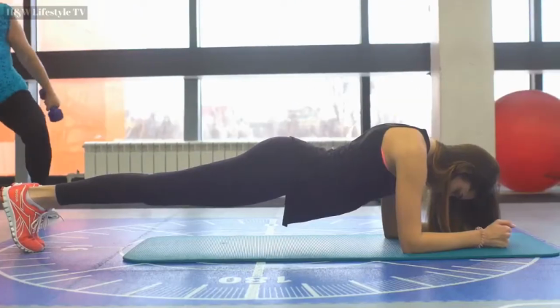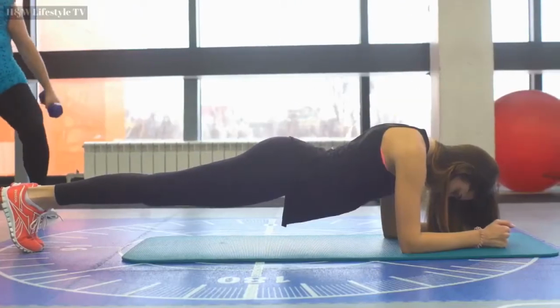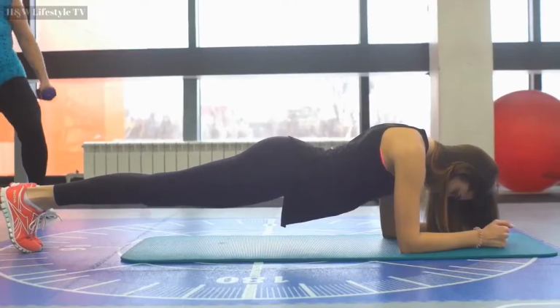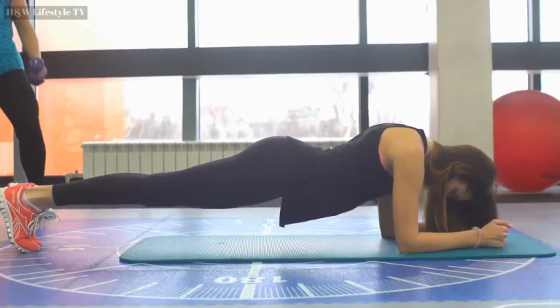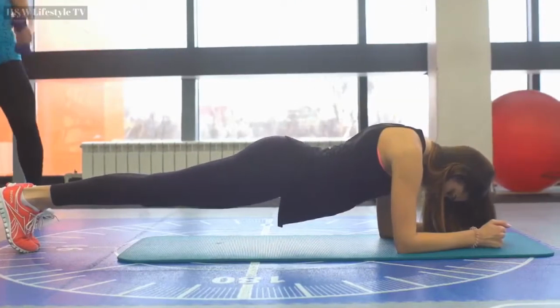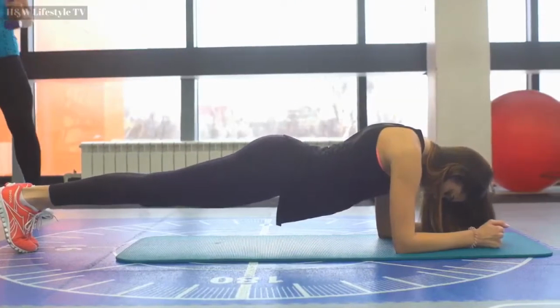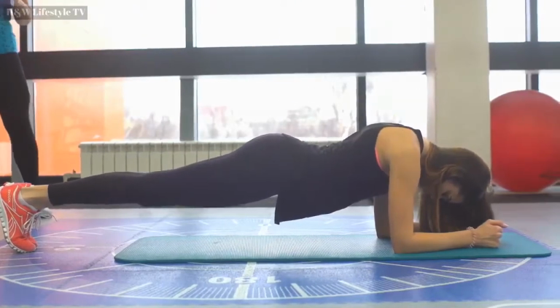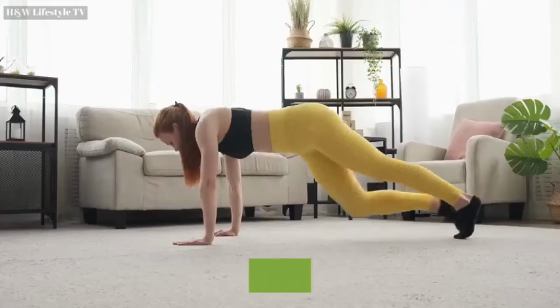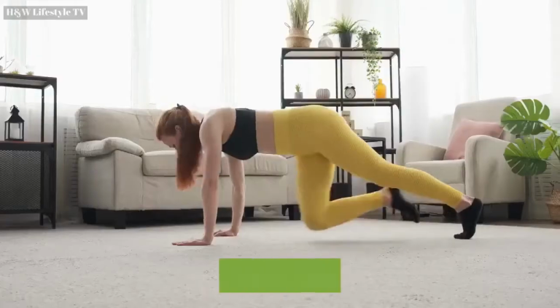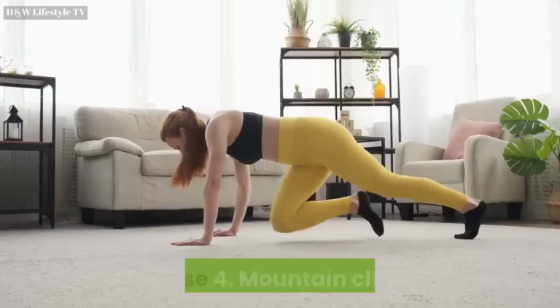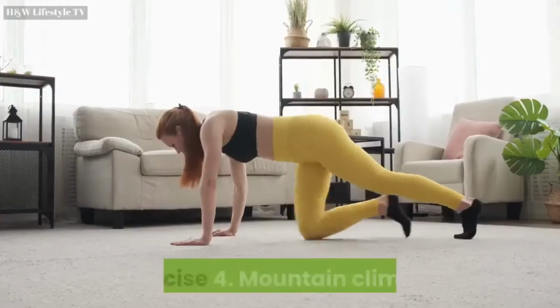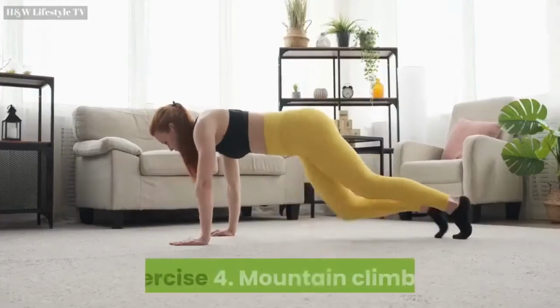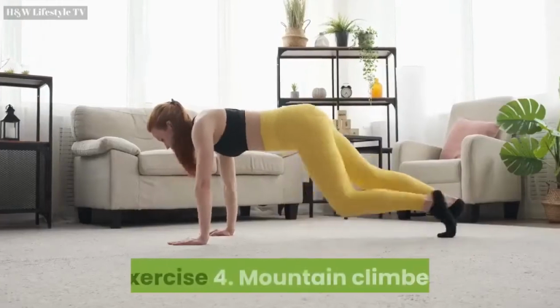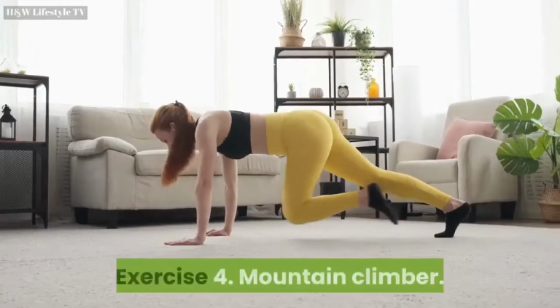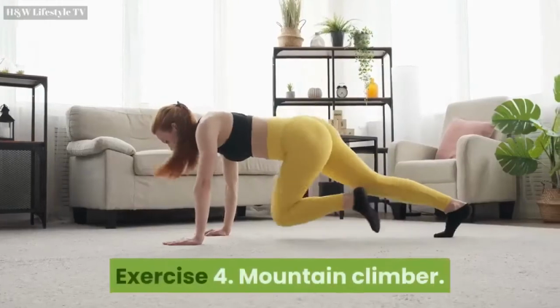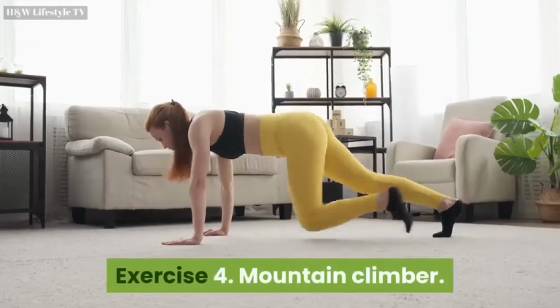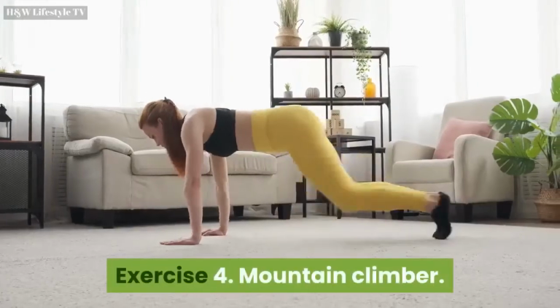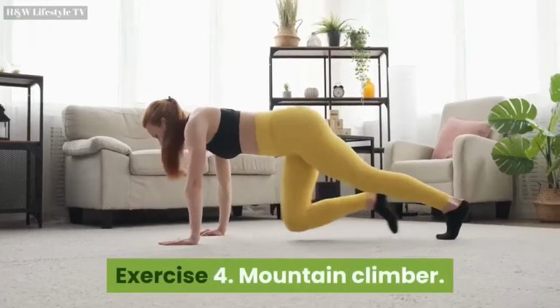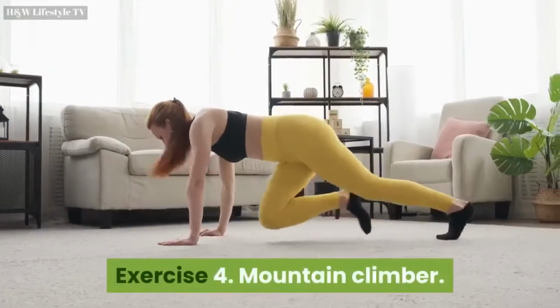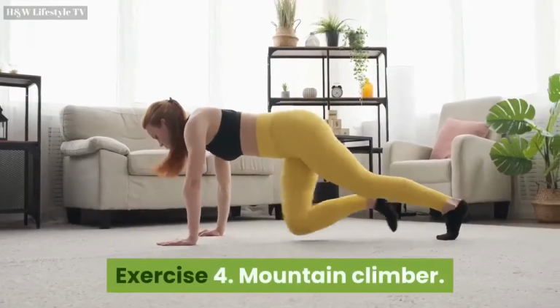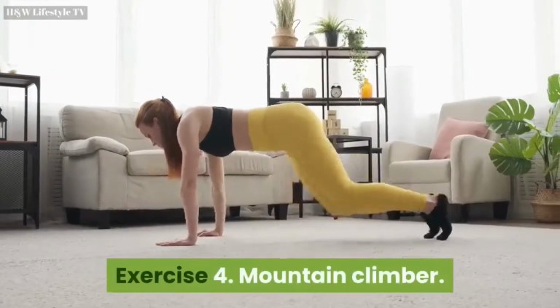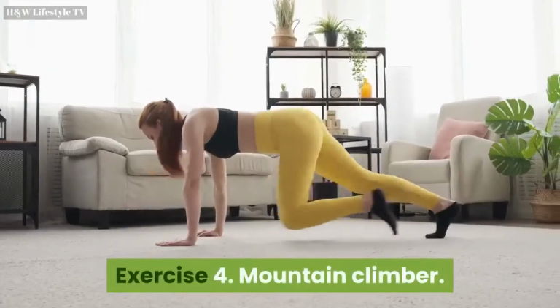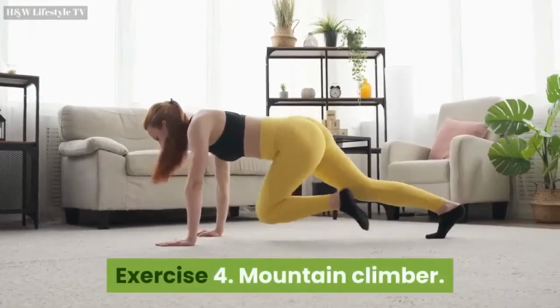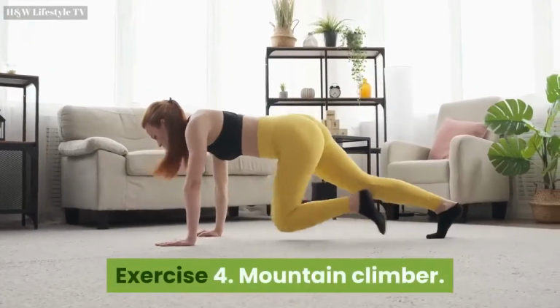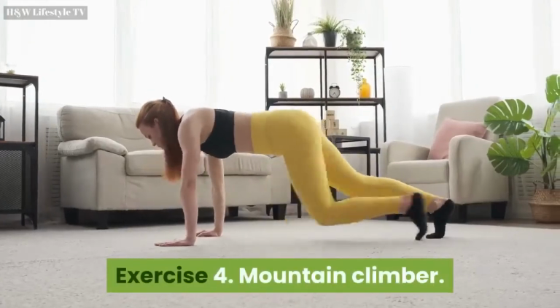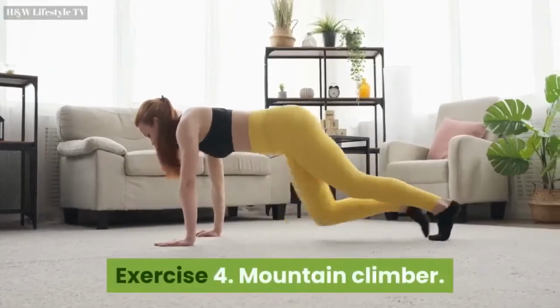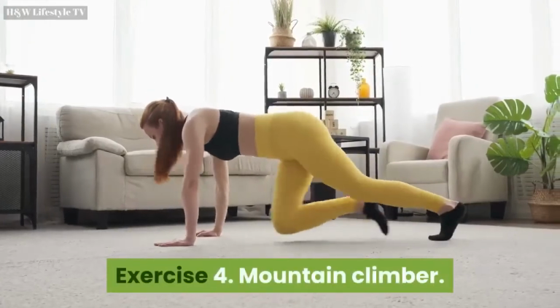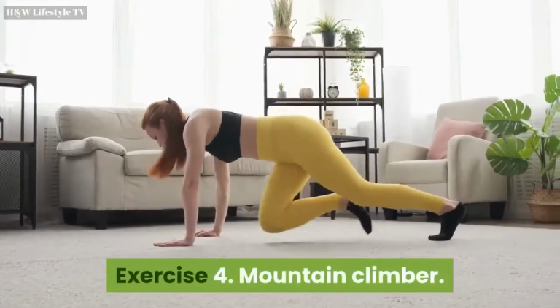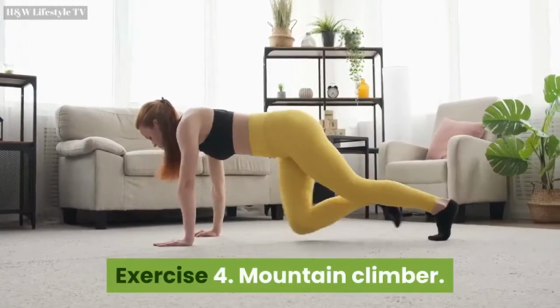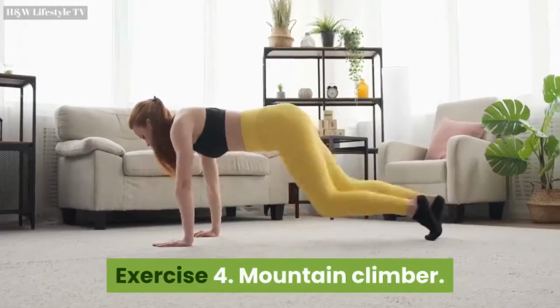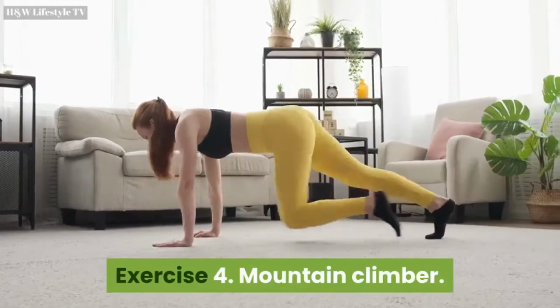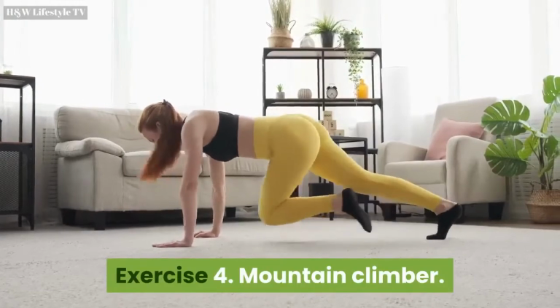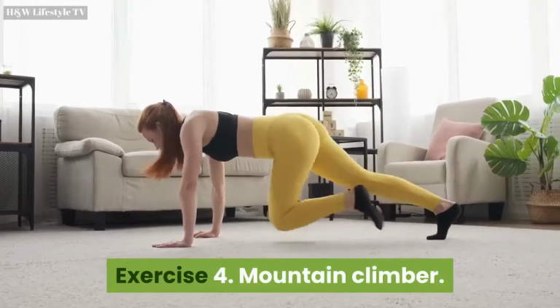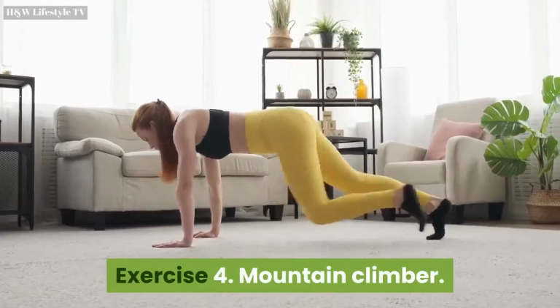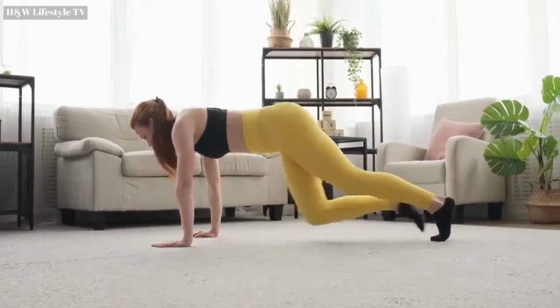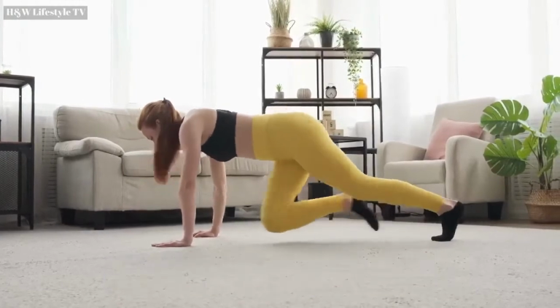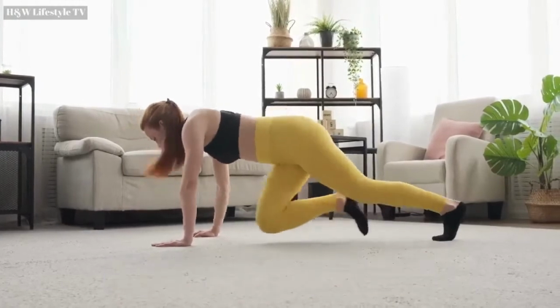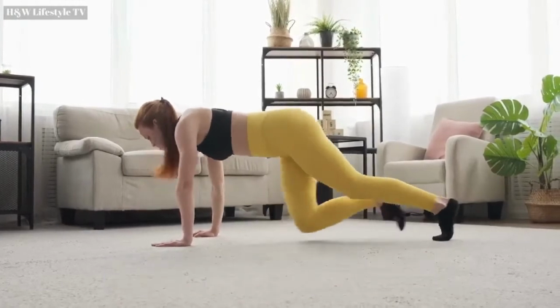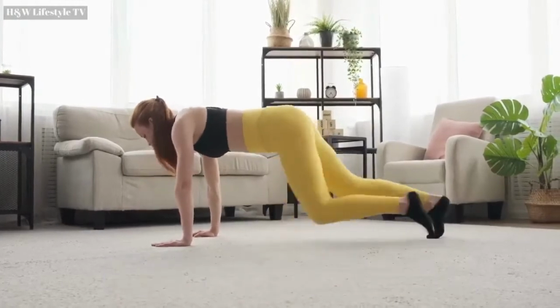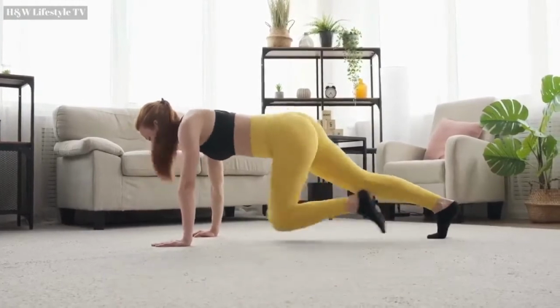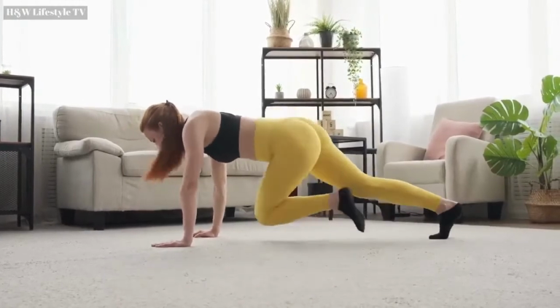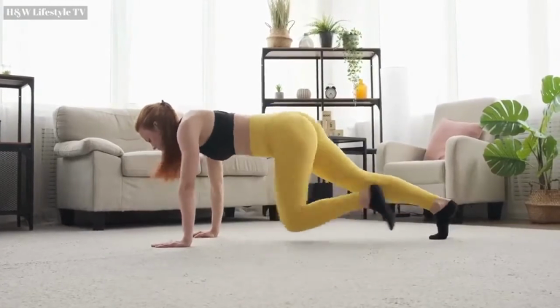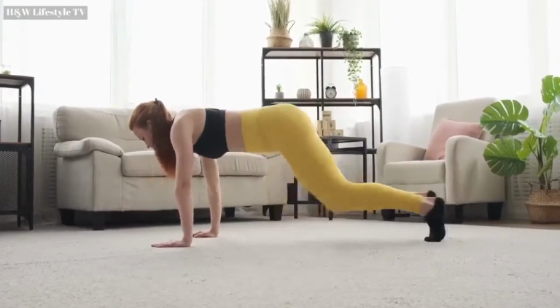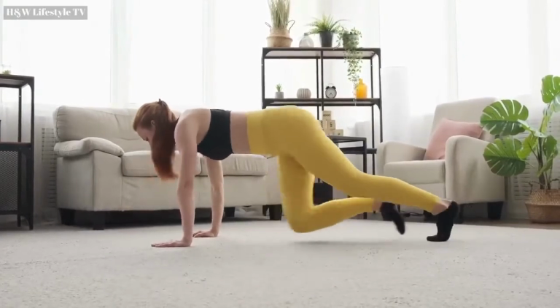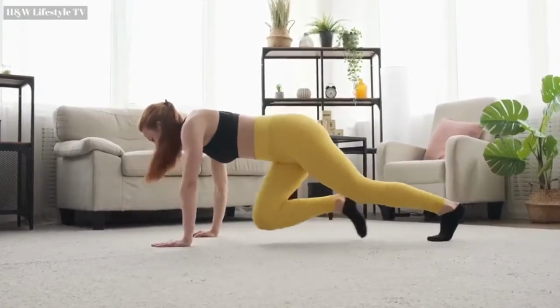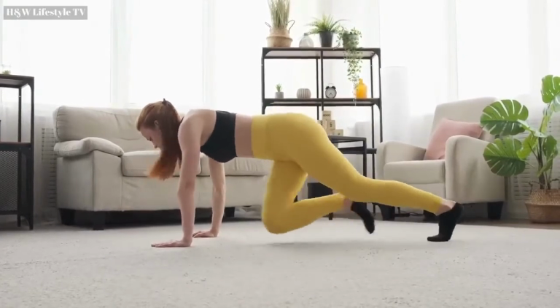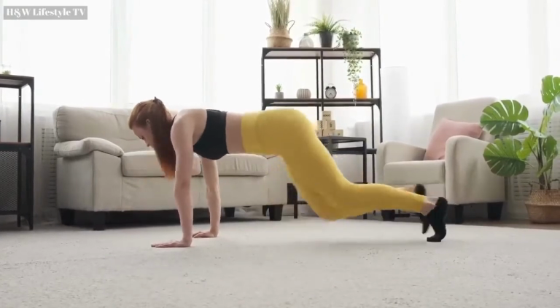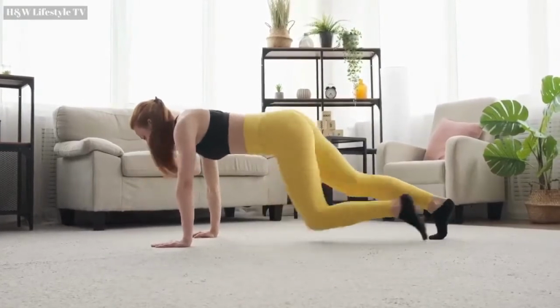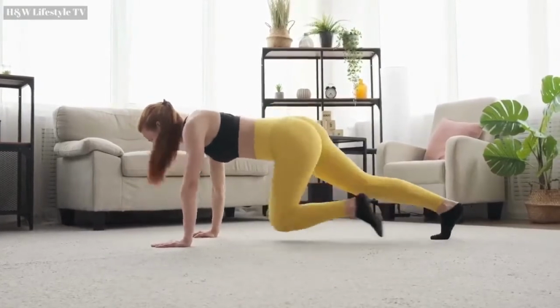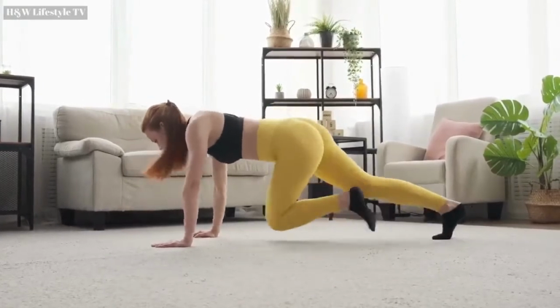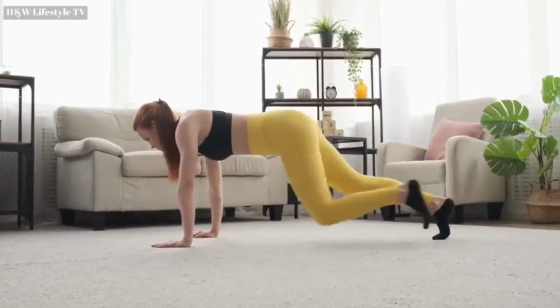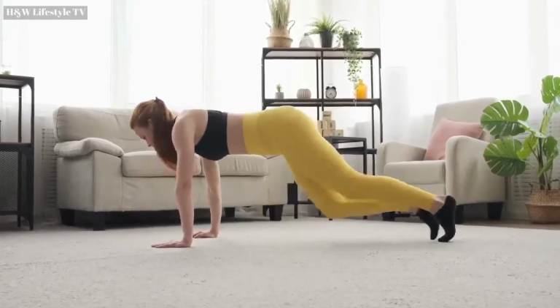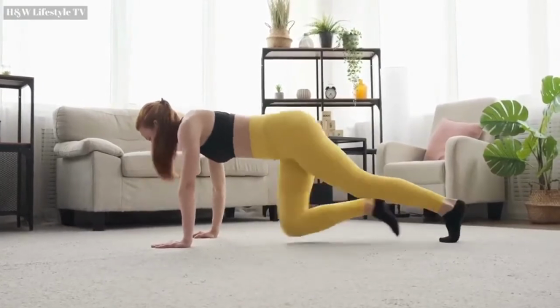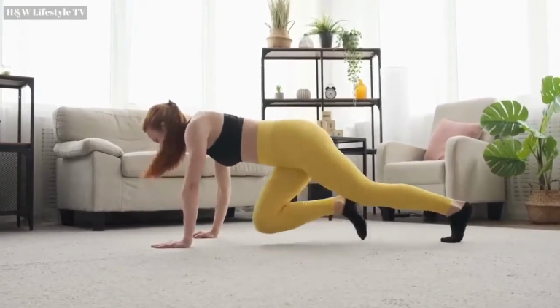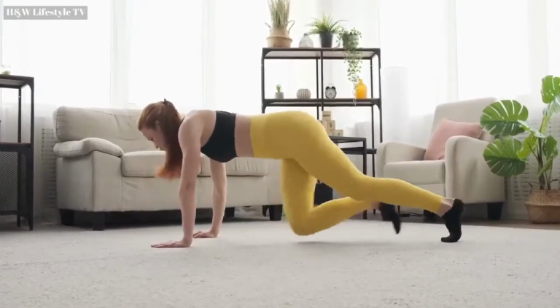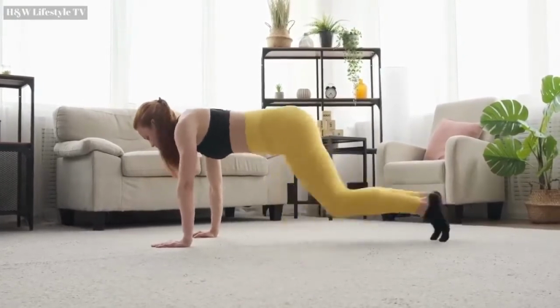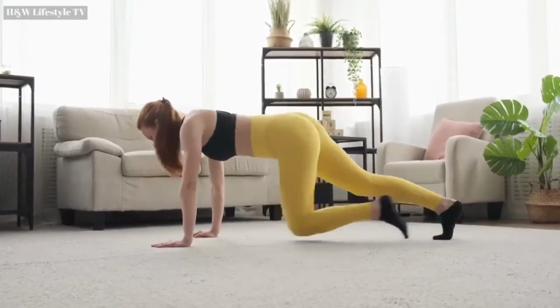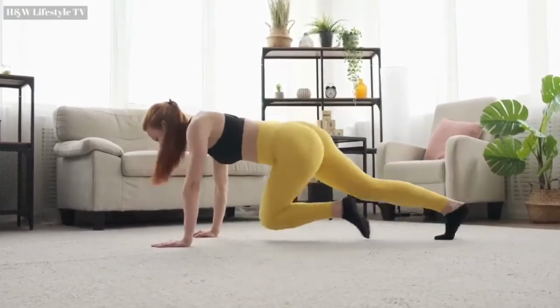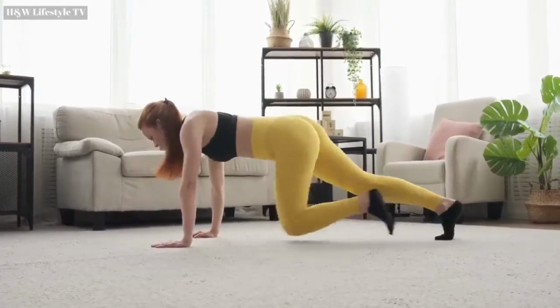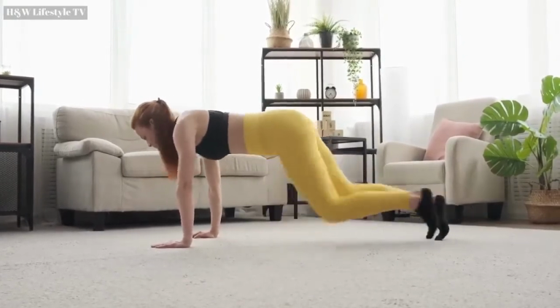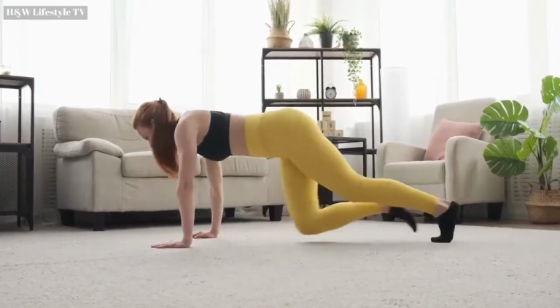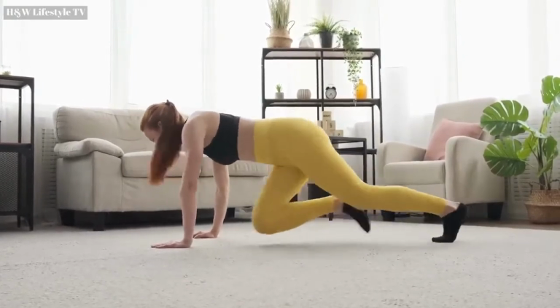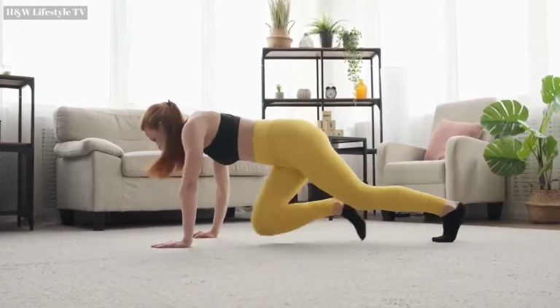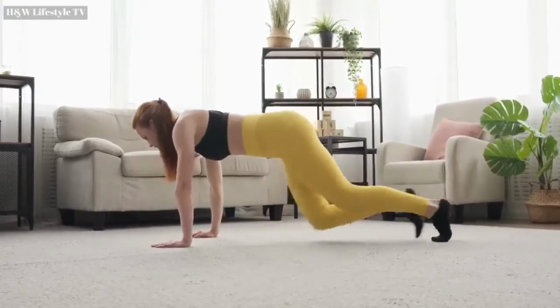Exercise 4: Mountain Climber. Repeat for 30 seconds. Countdown starts now.